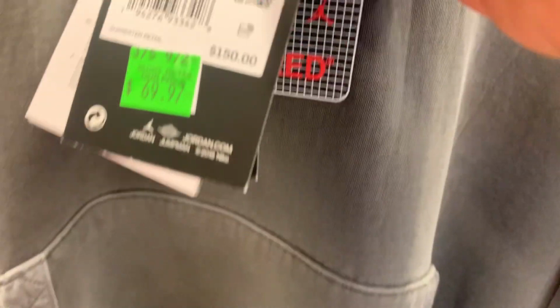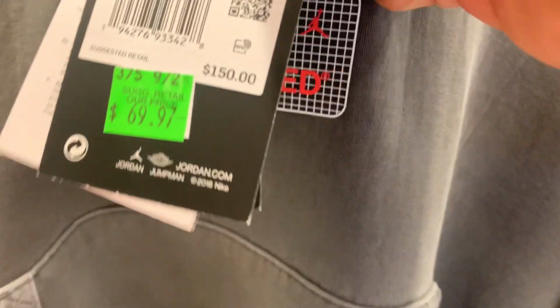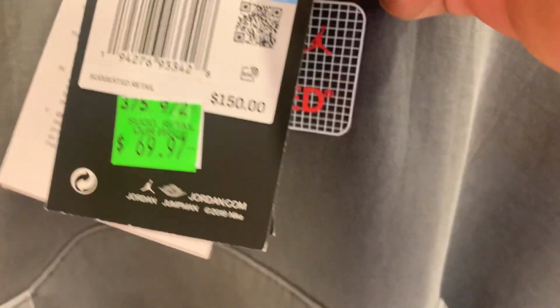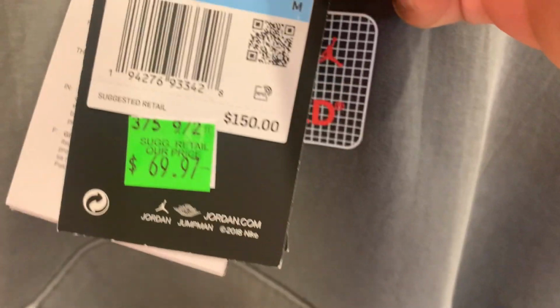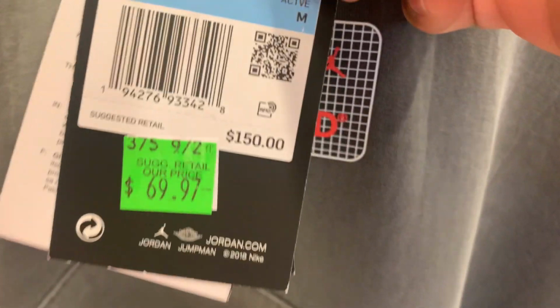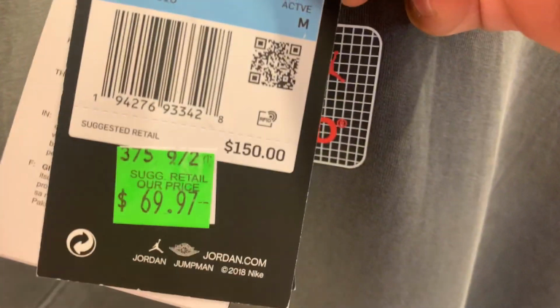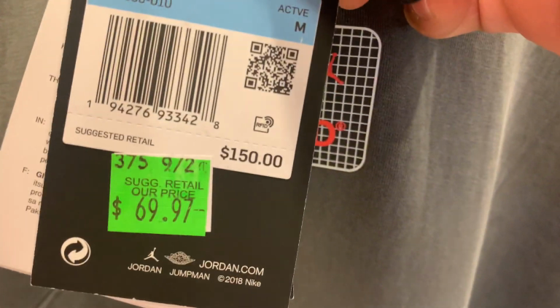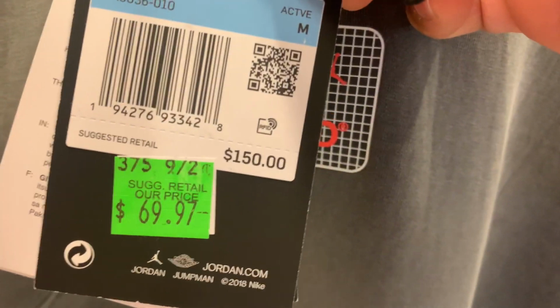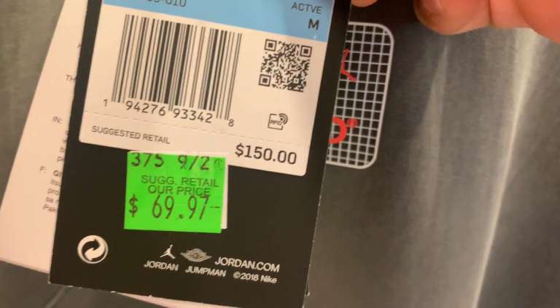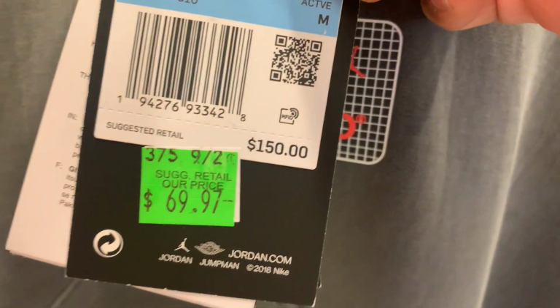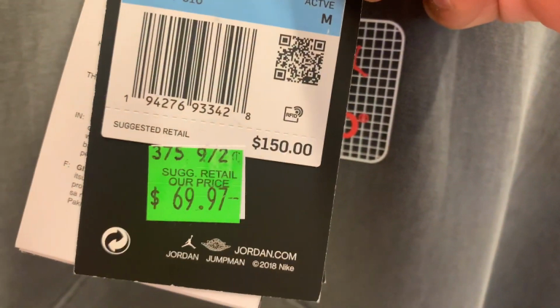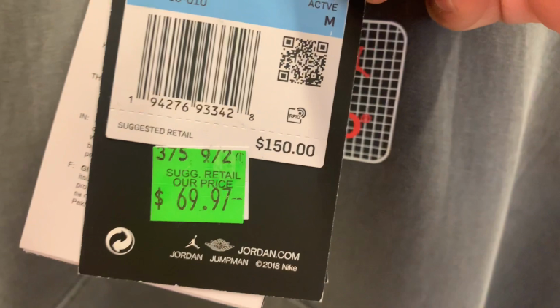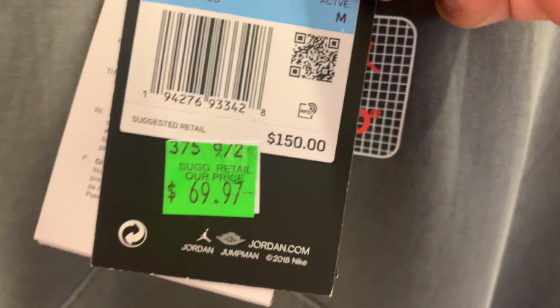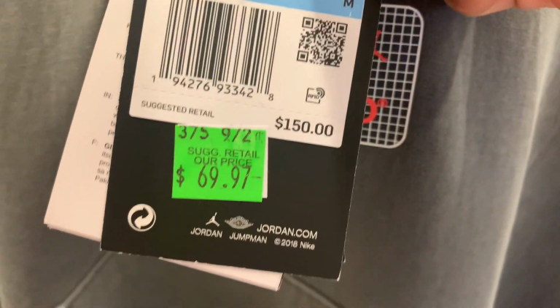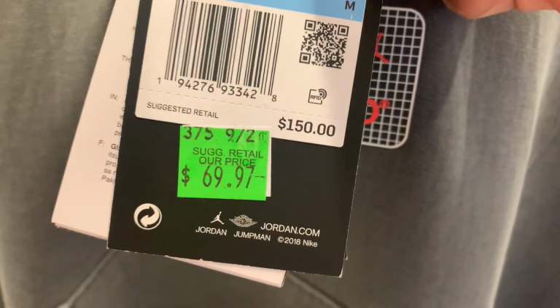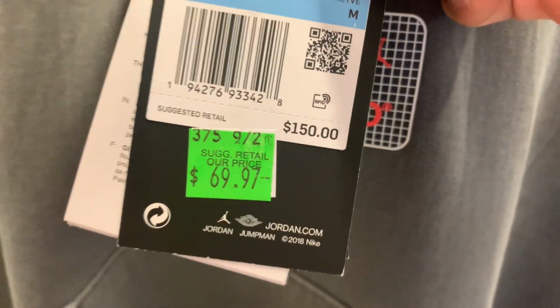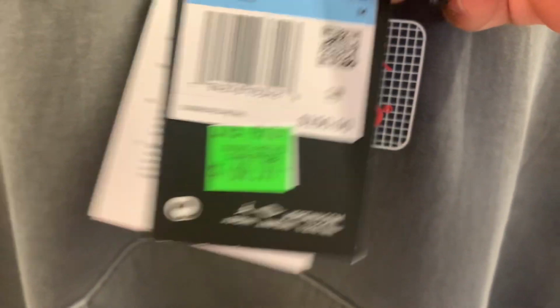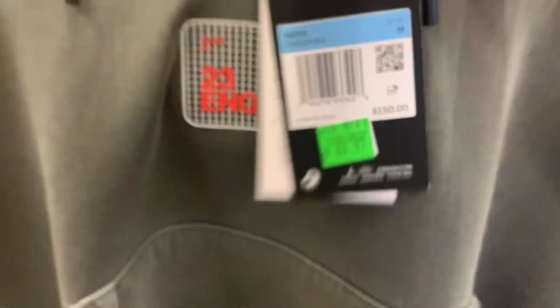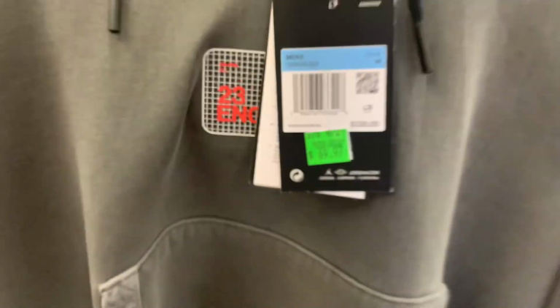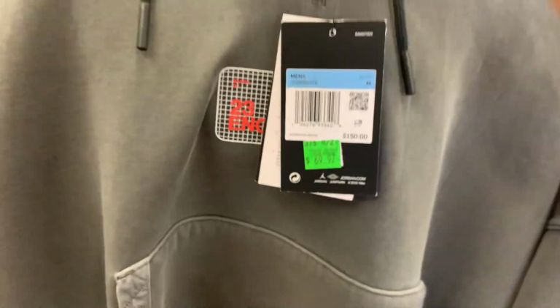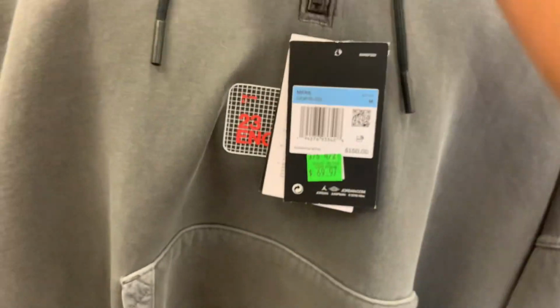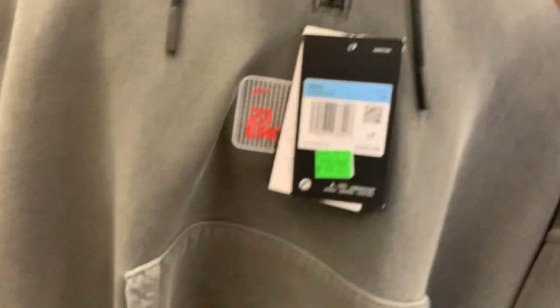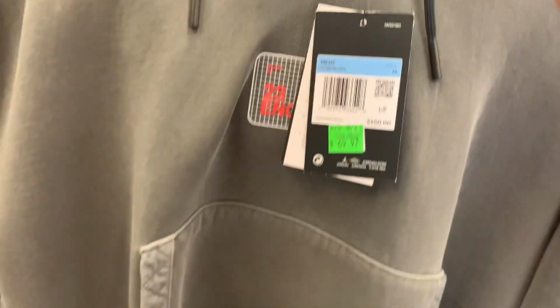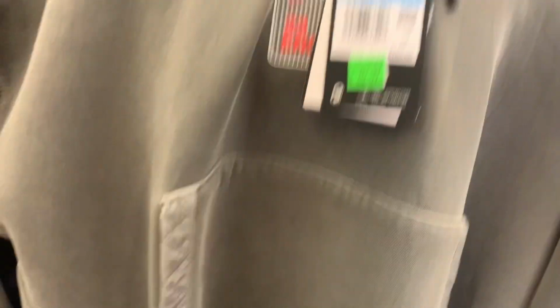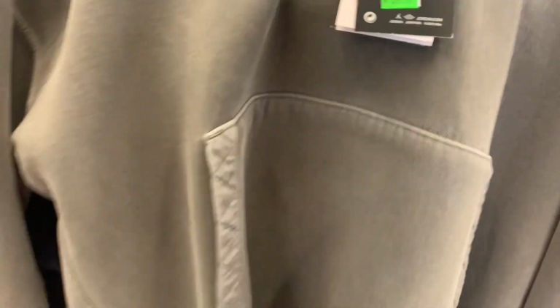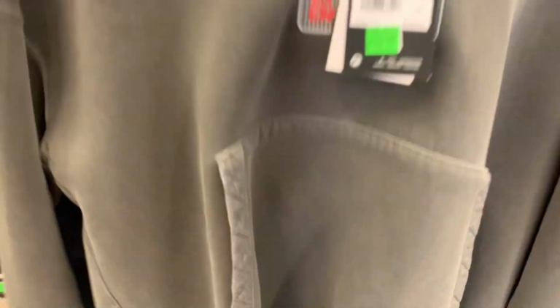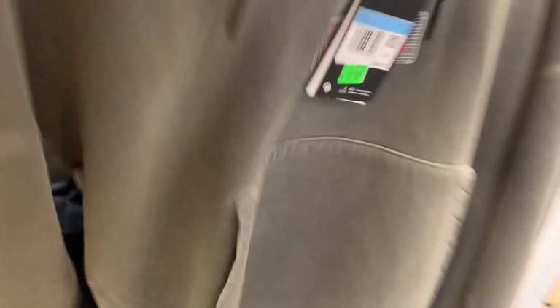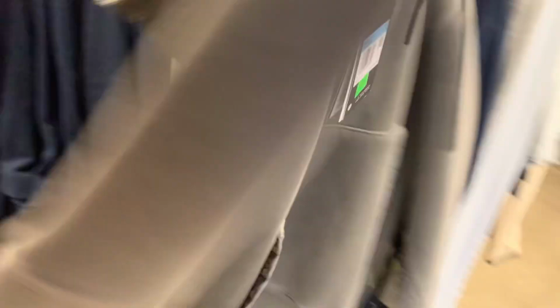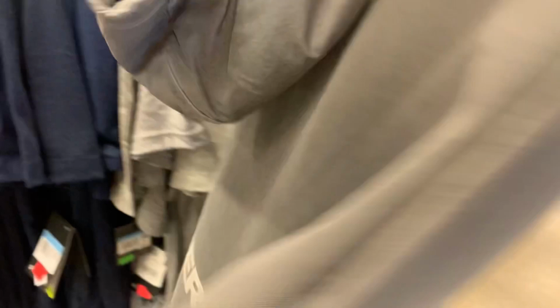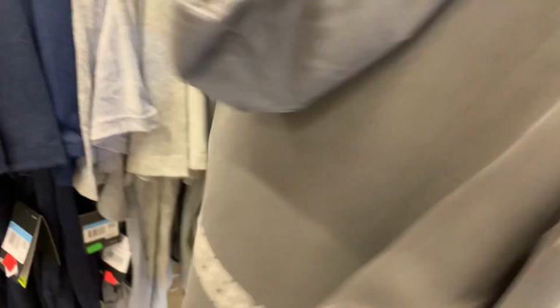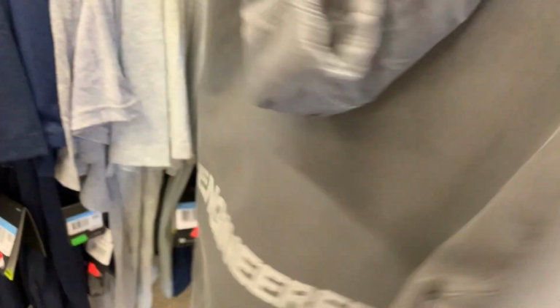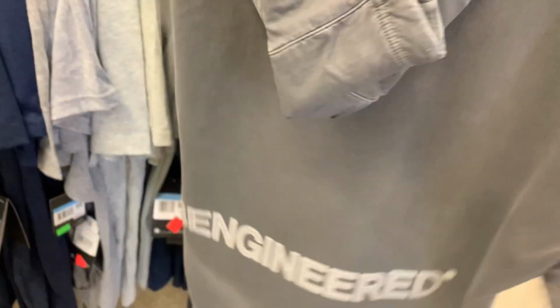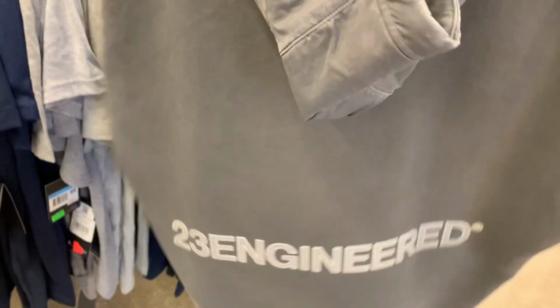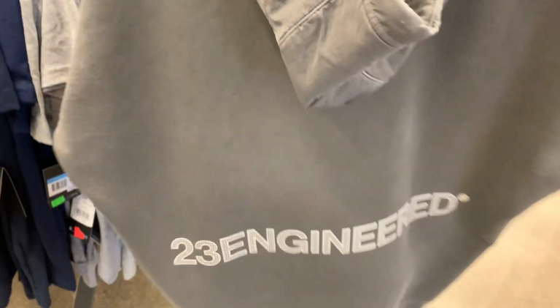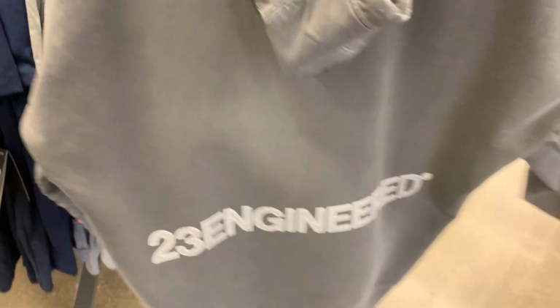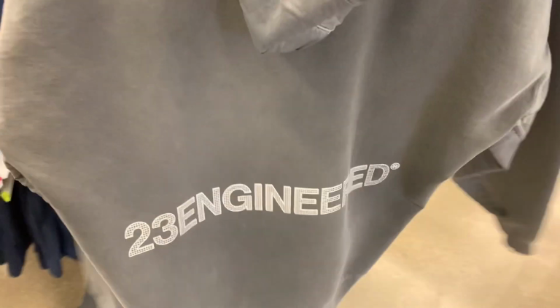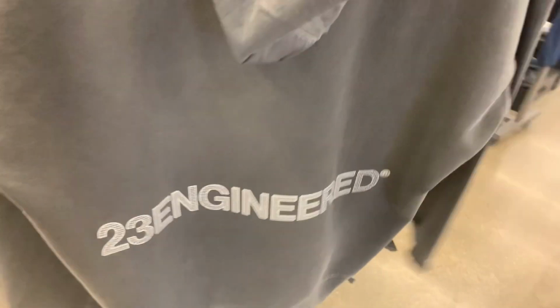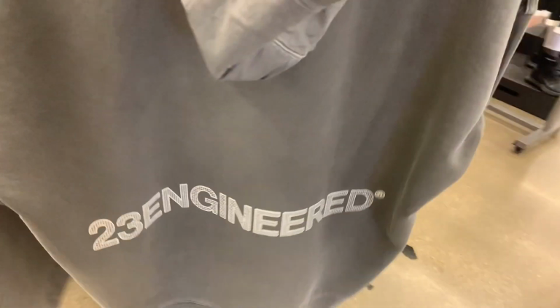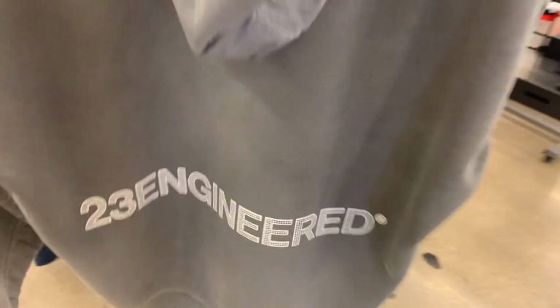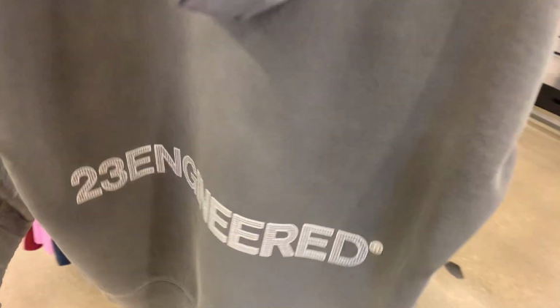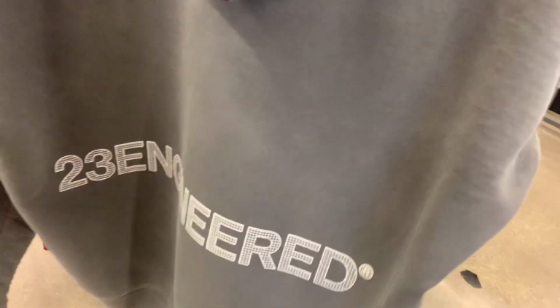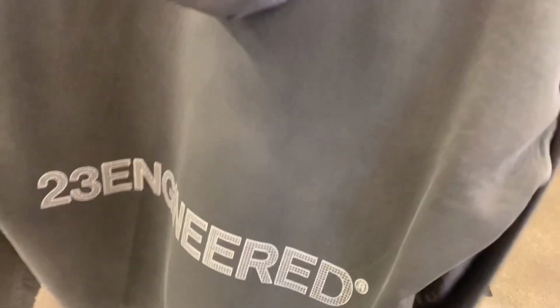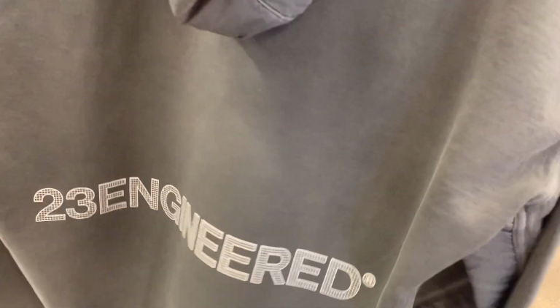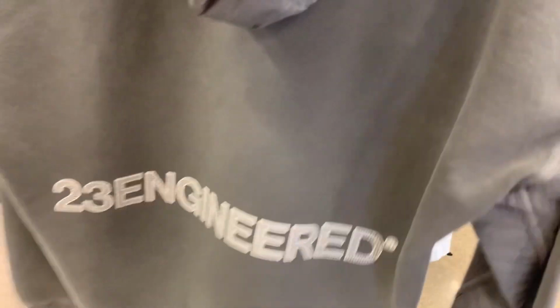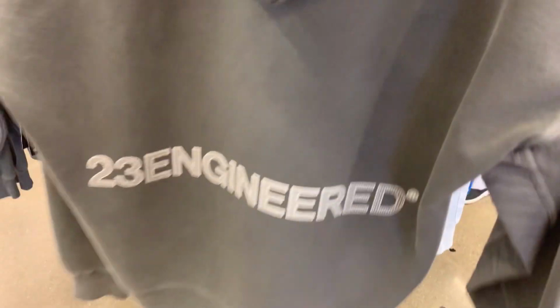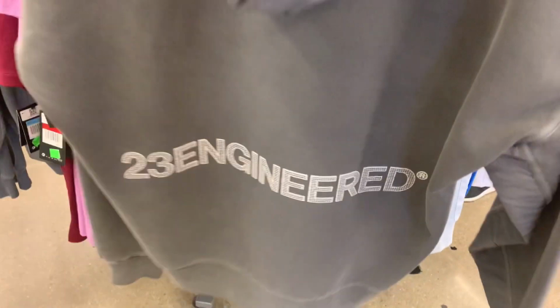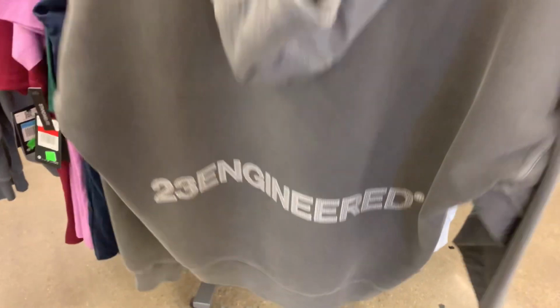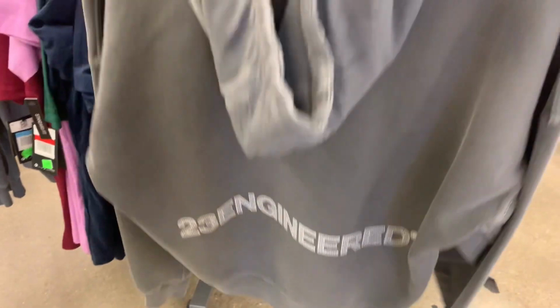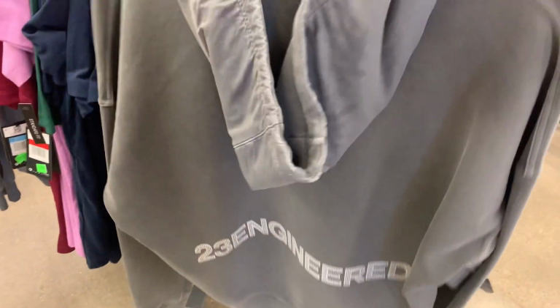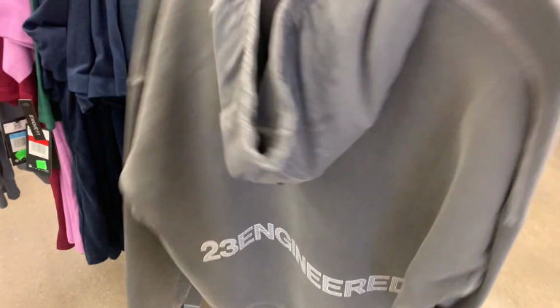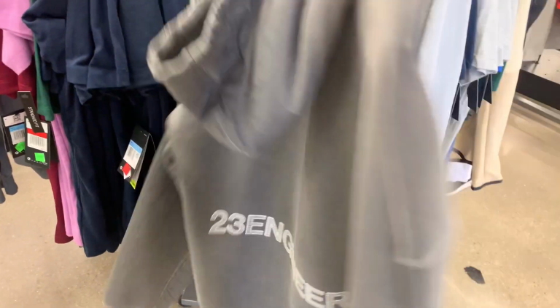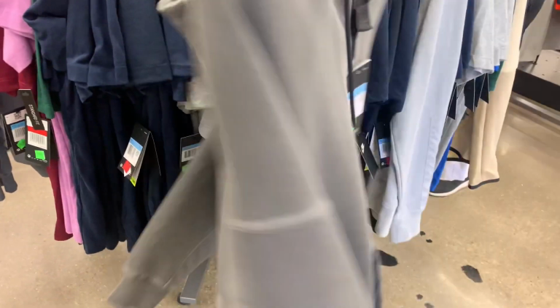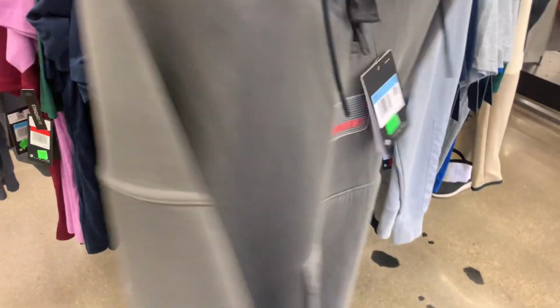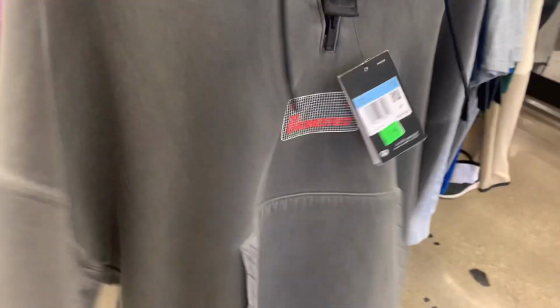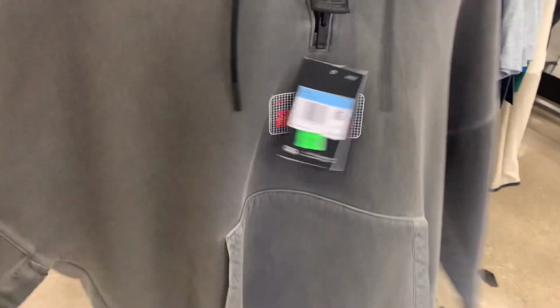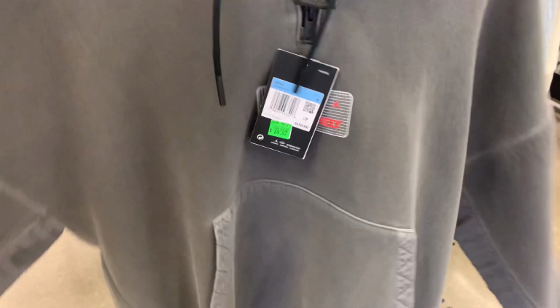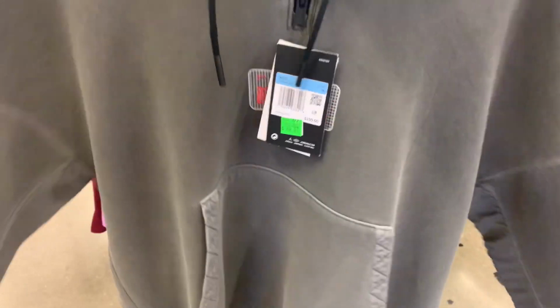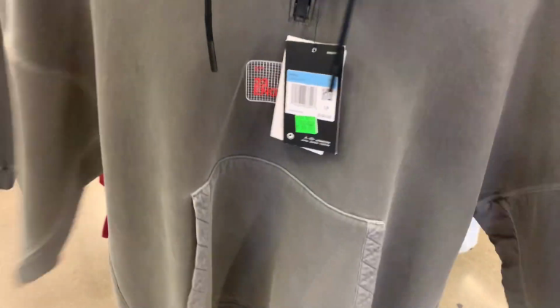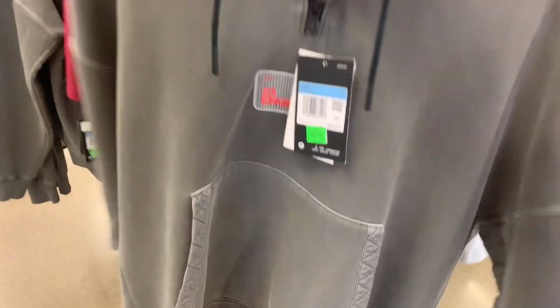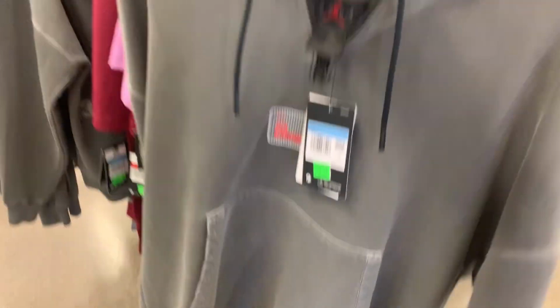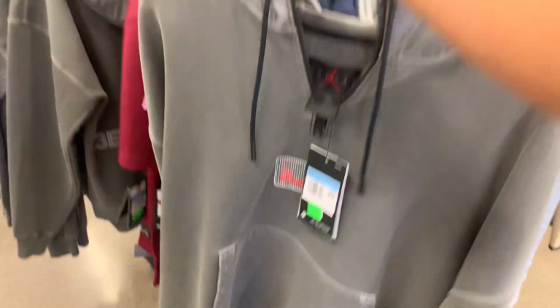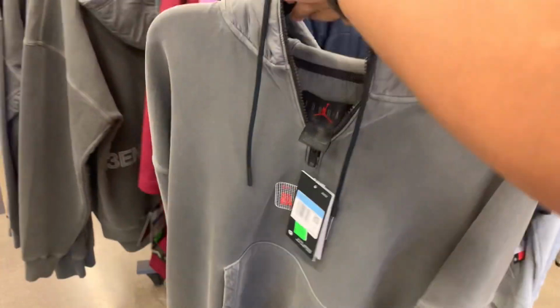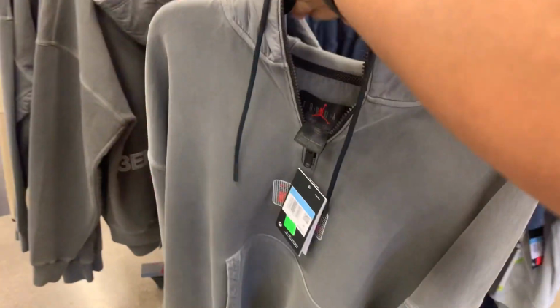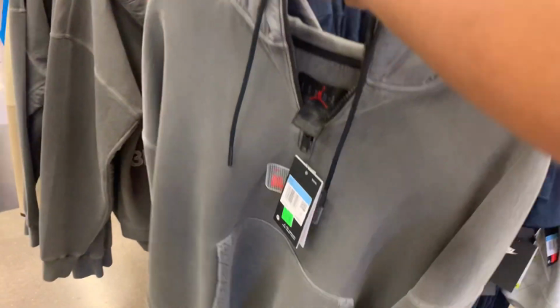We got some Jordan hoodies as well, kind of different color with '23 Engineered' at the front and on the back. Retail $150, selling for $69.97 — not bad.